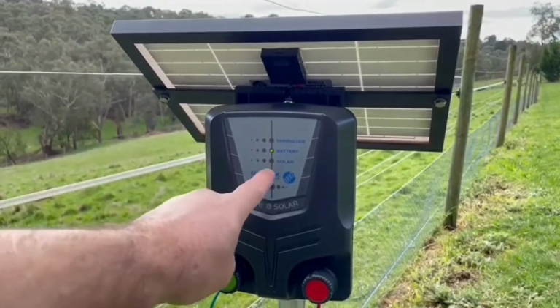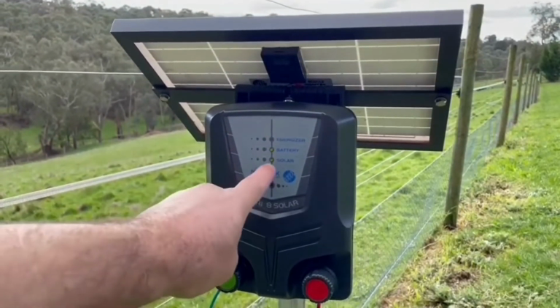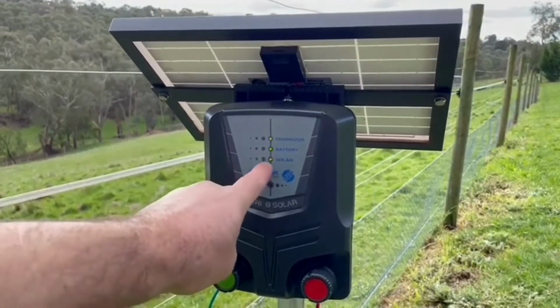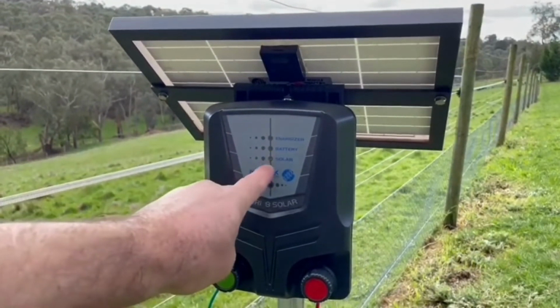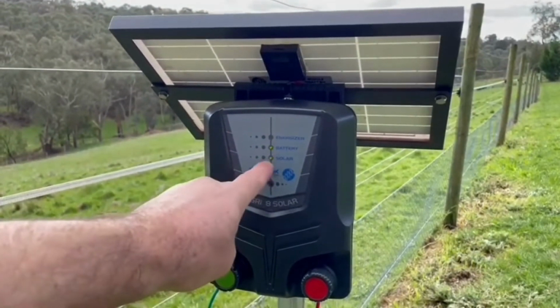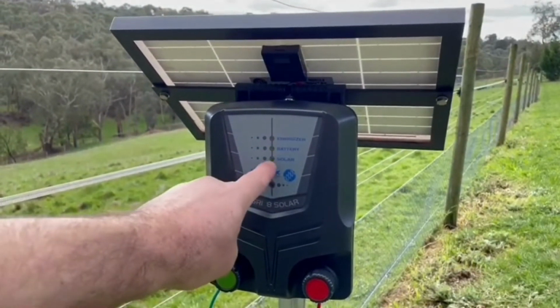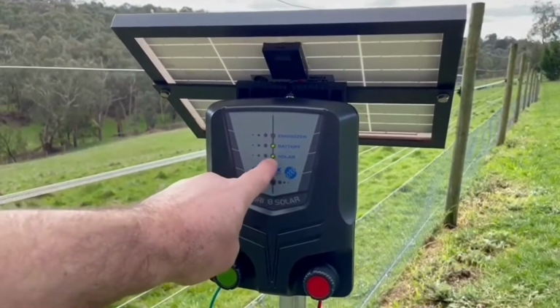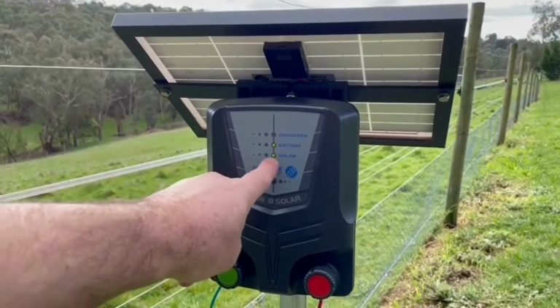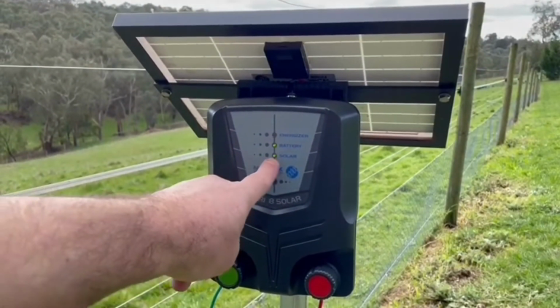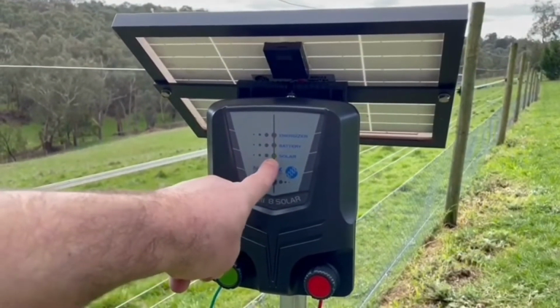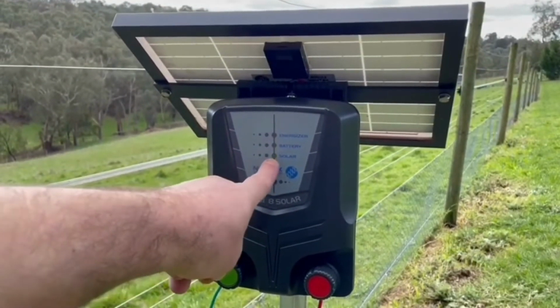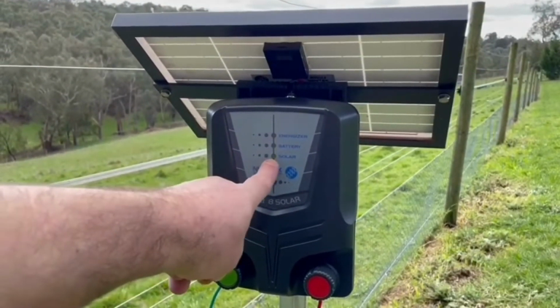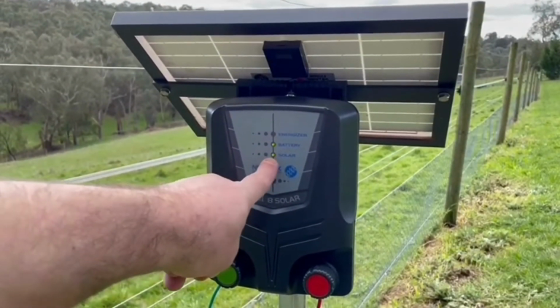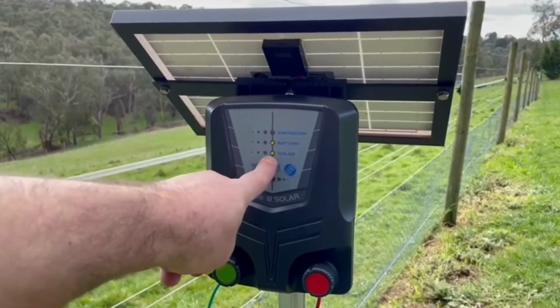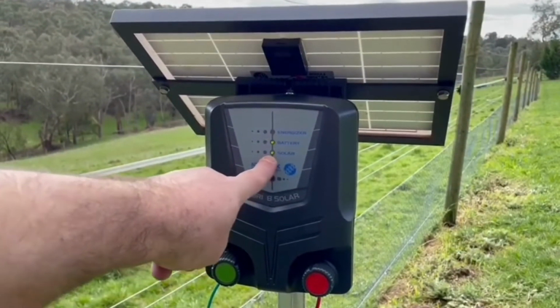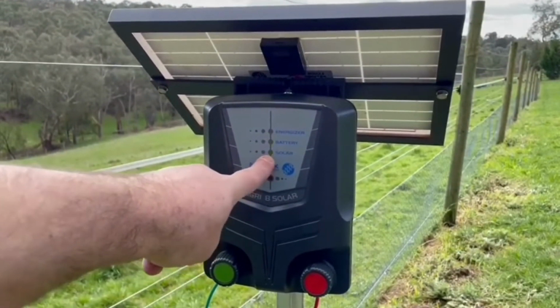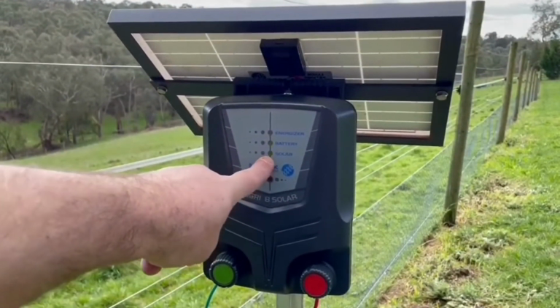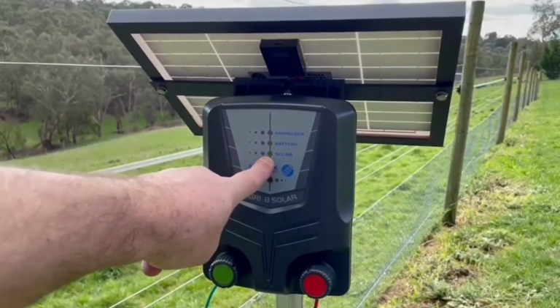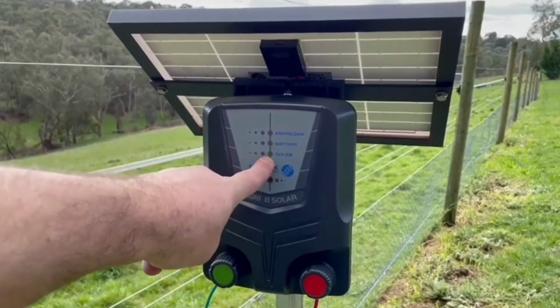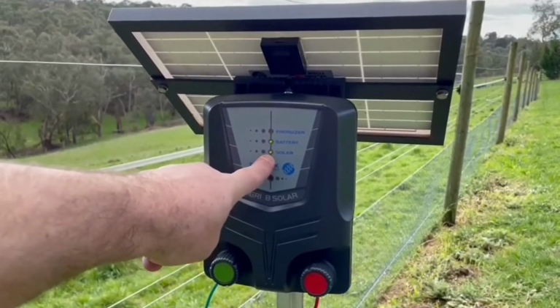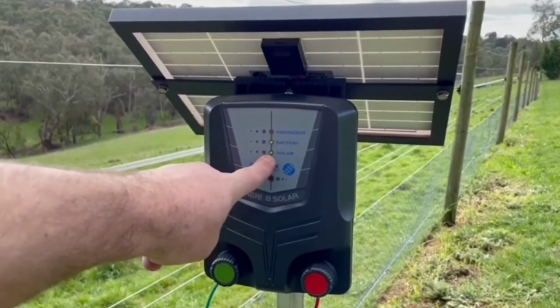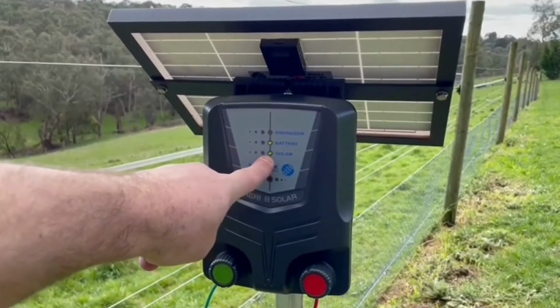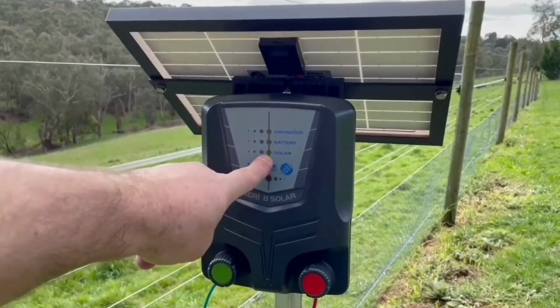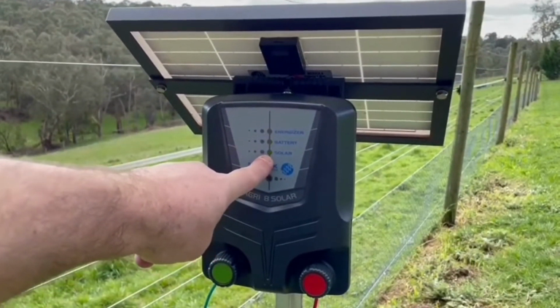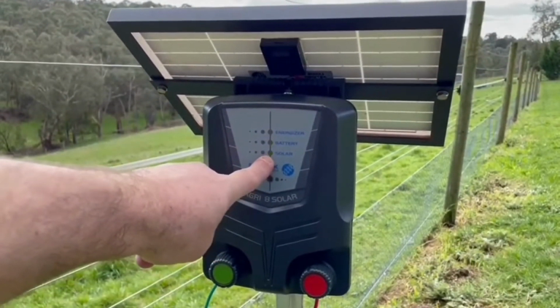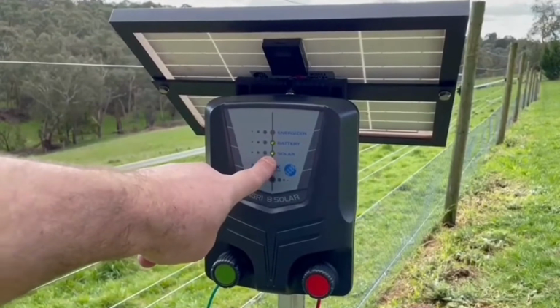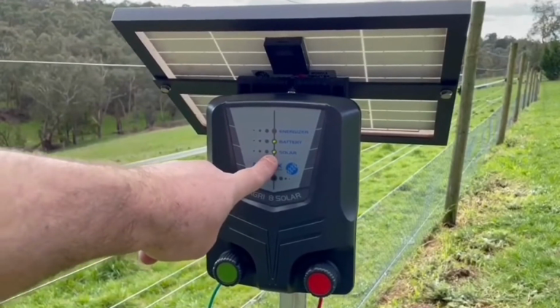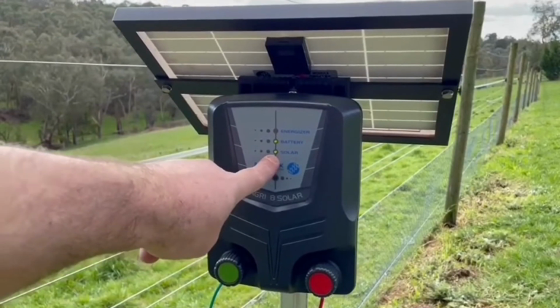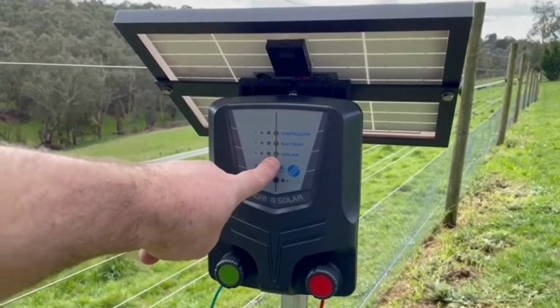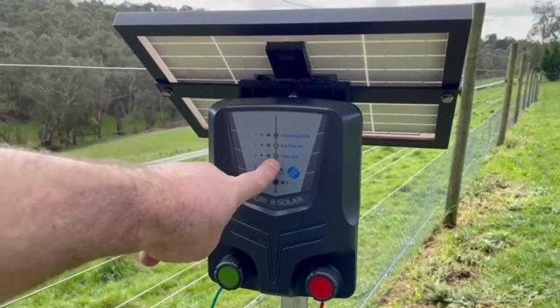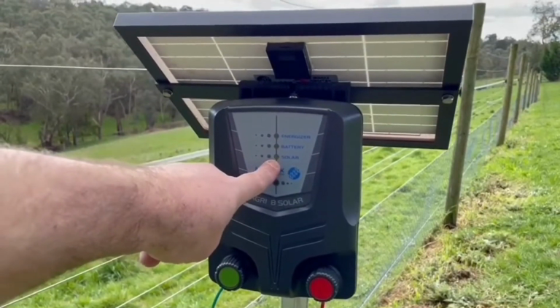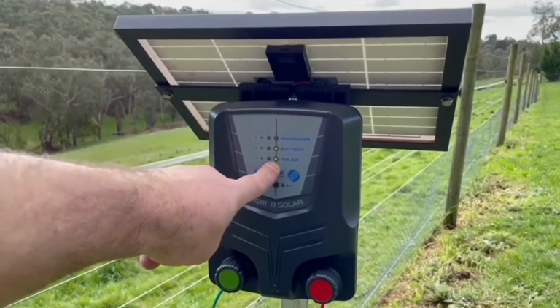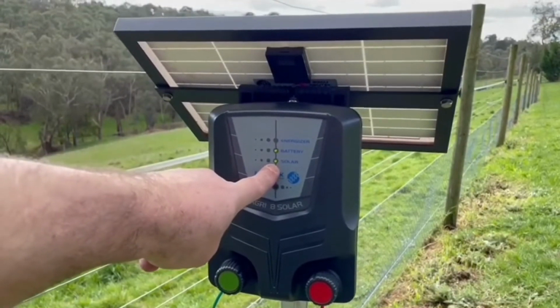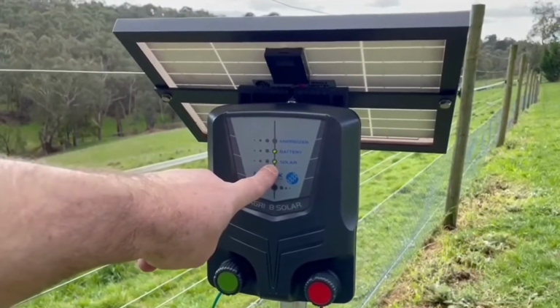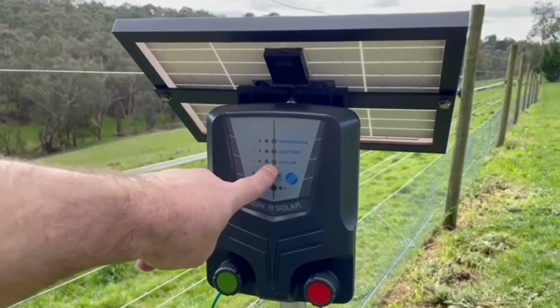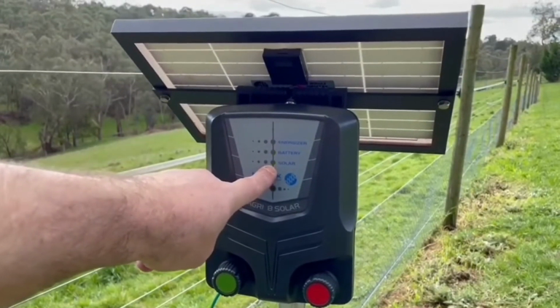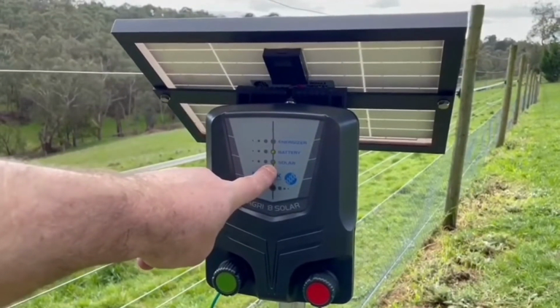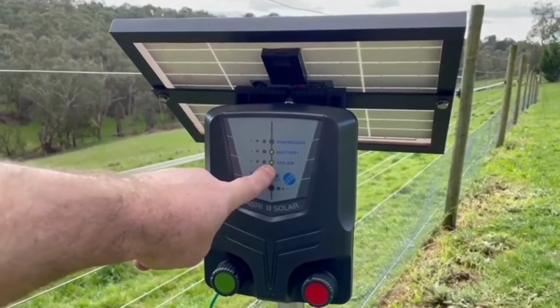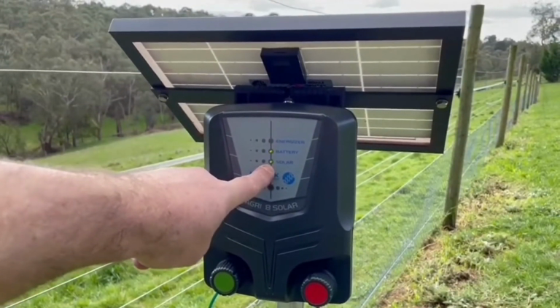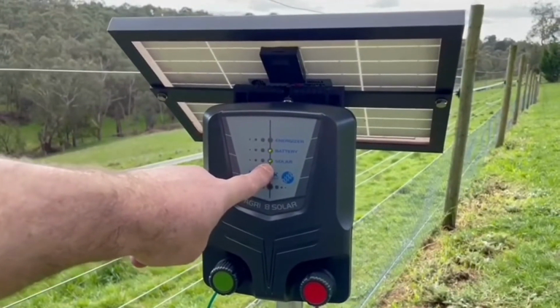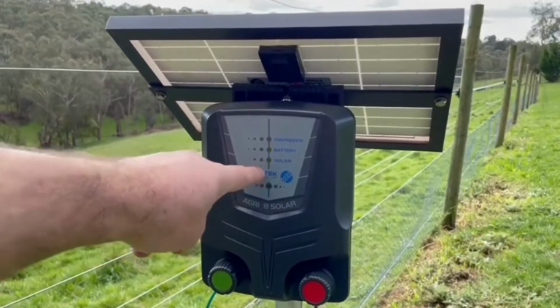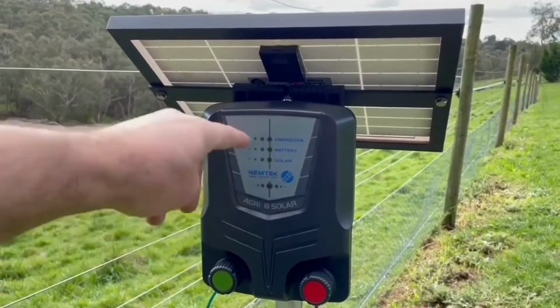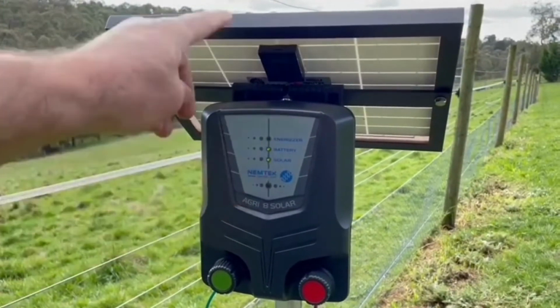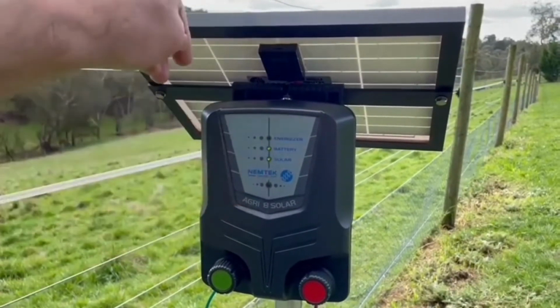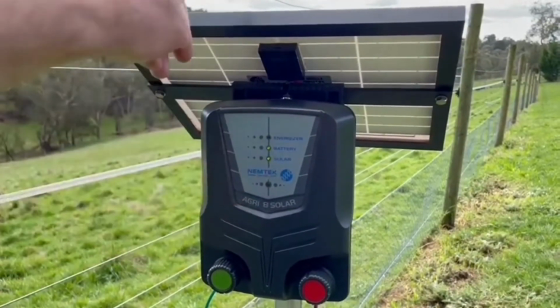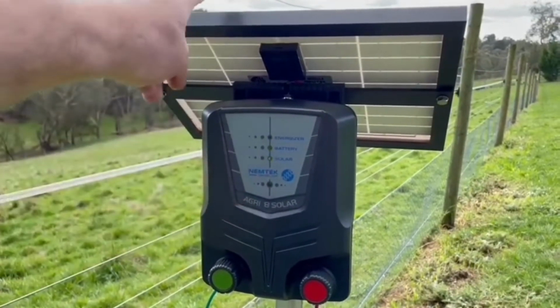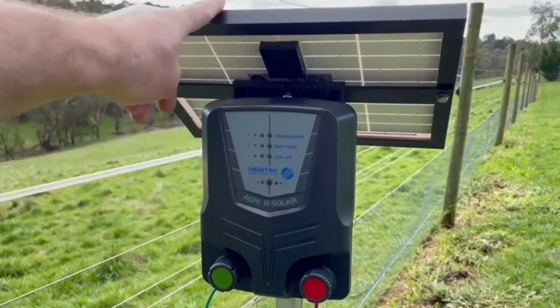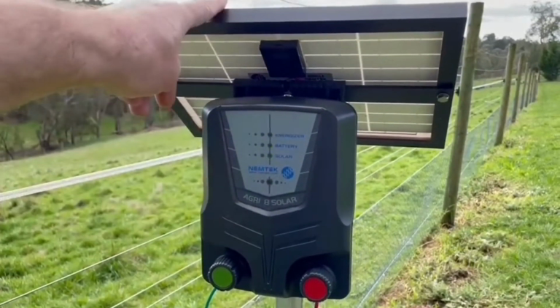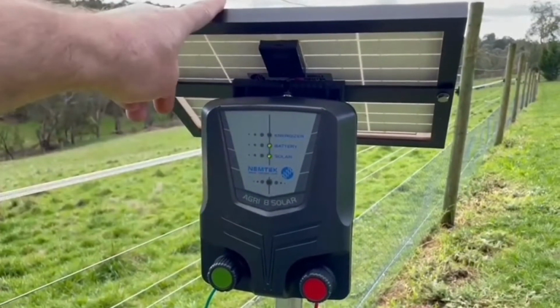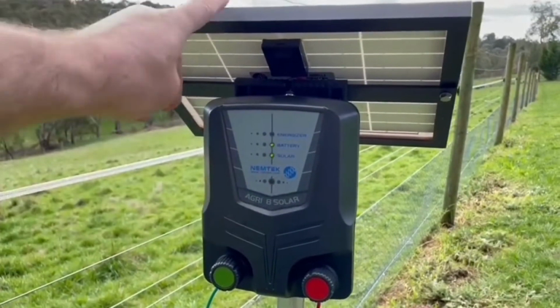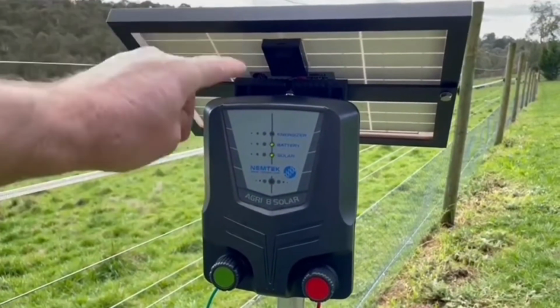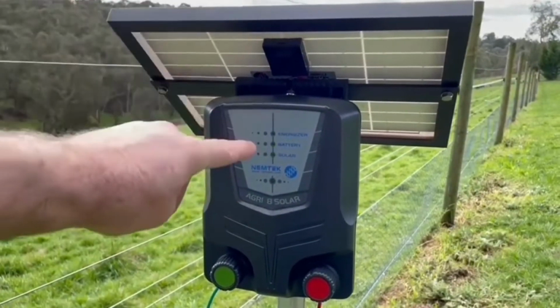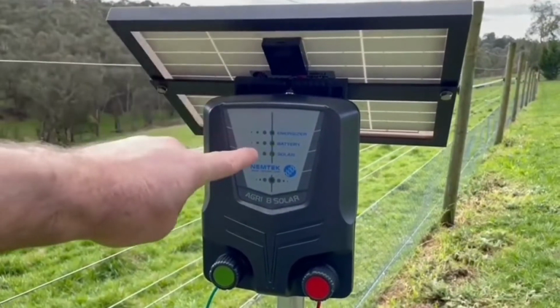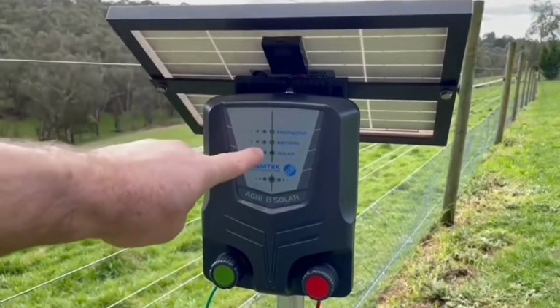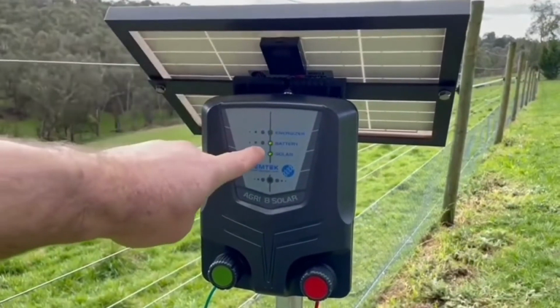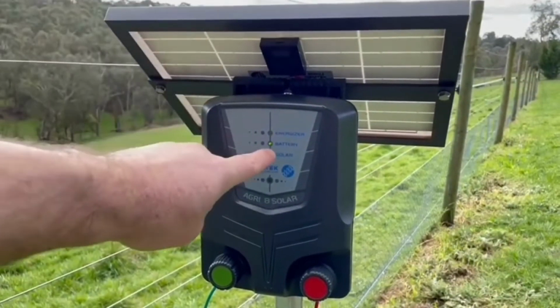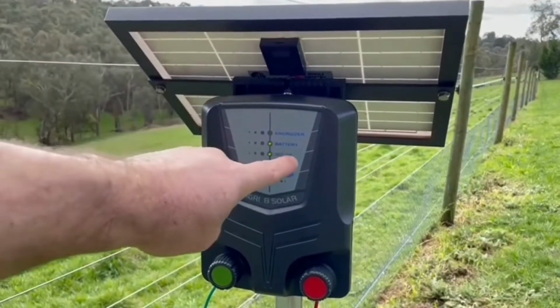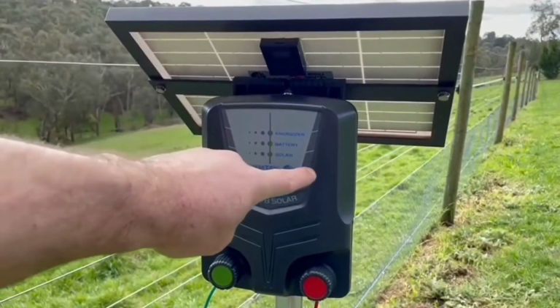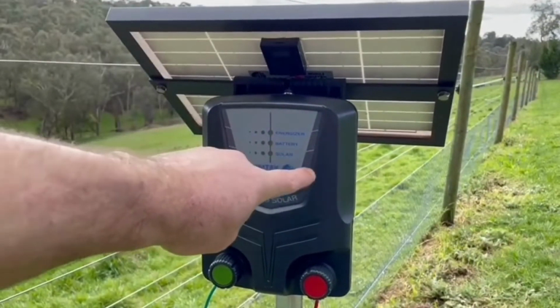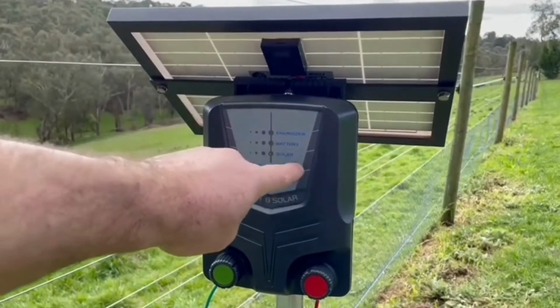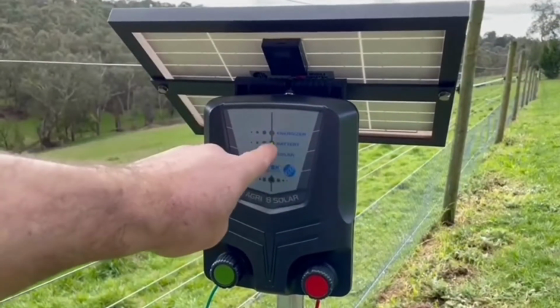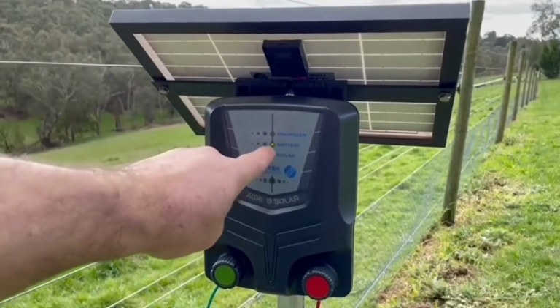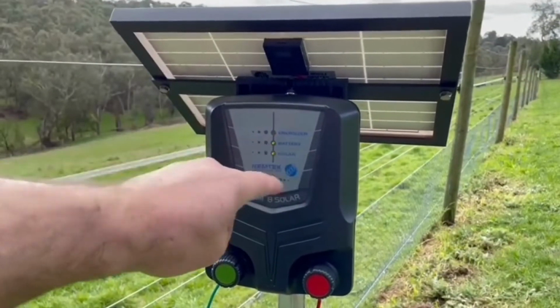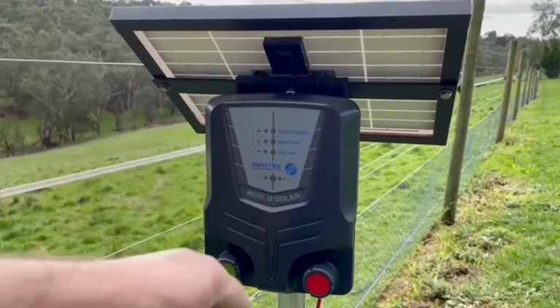When the sun's present, as you can see here, the green solar light will tell us that the panel is charging the internal battery.